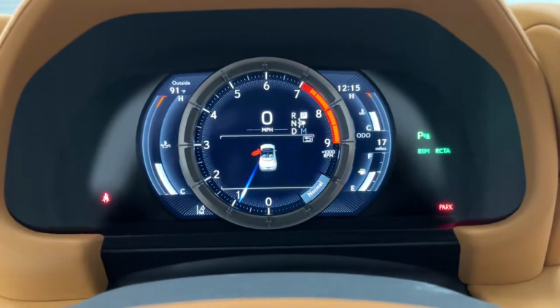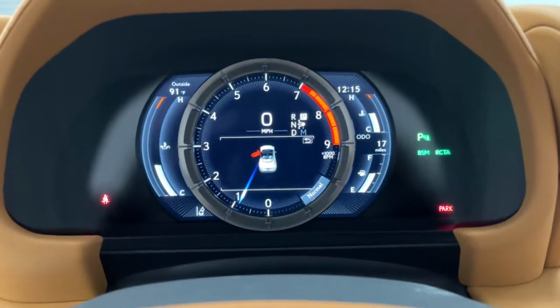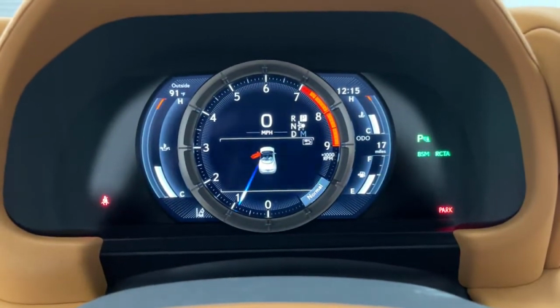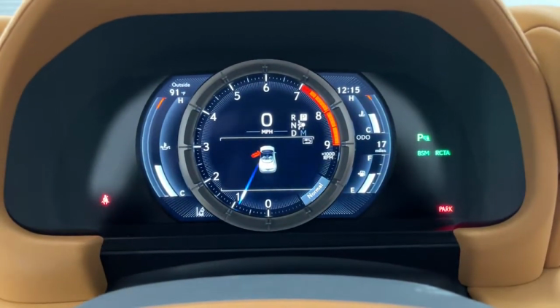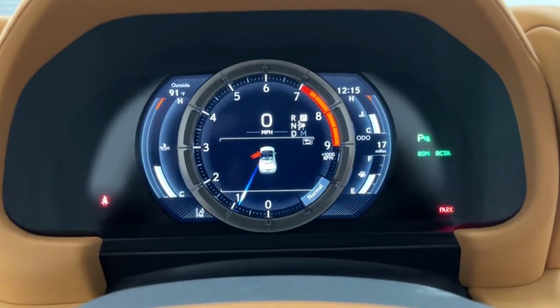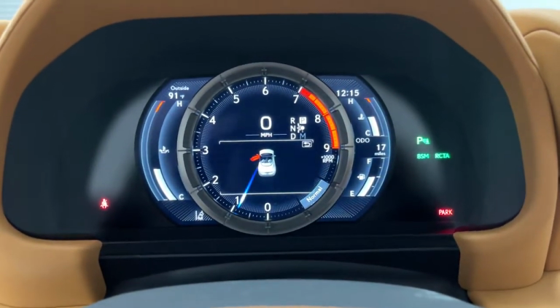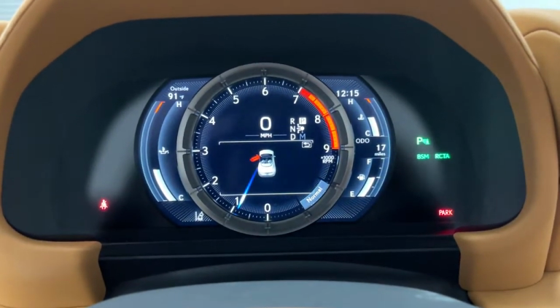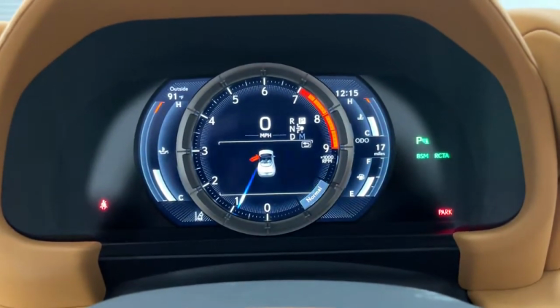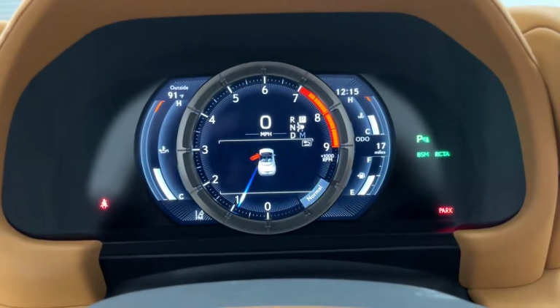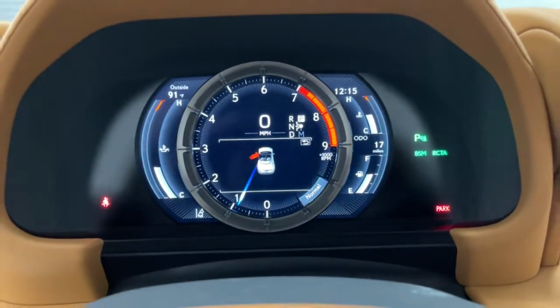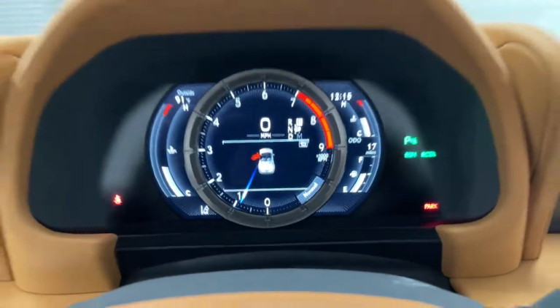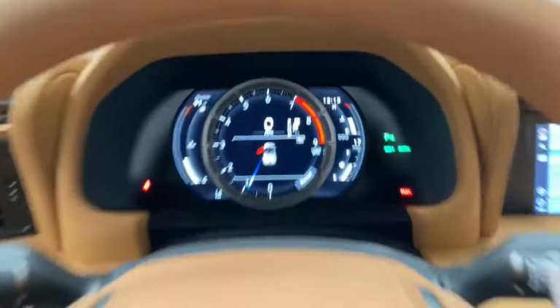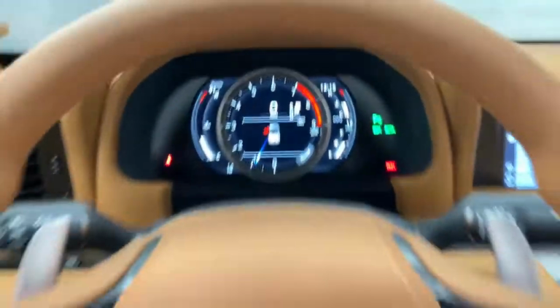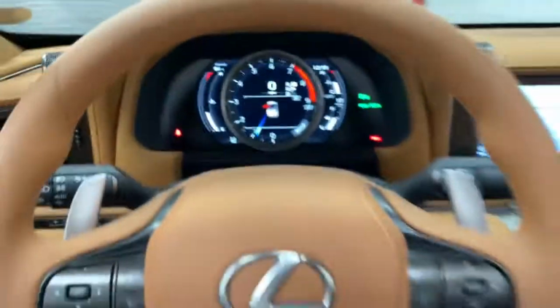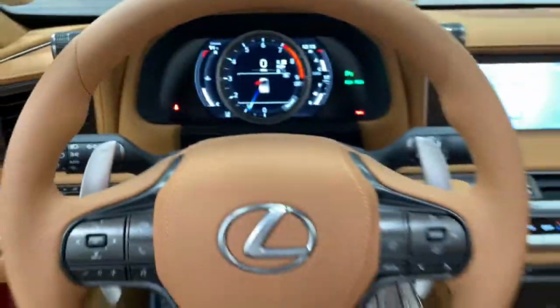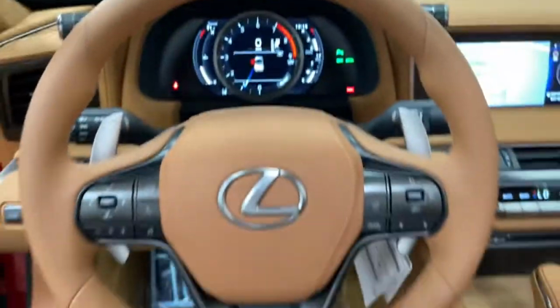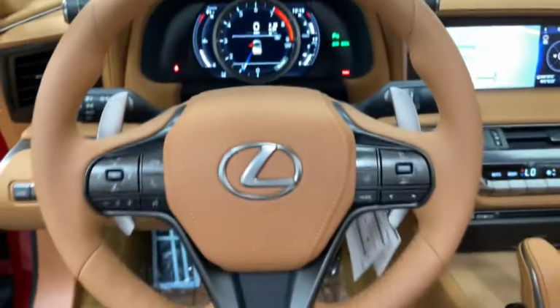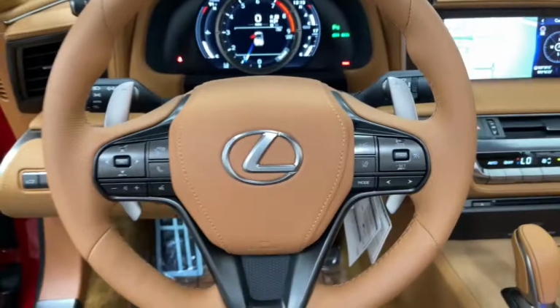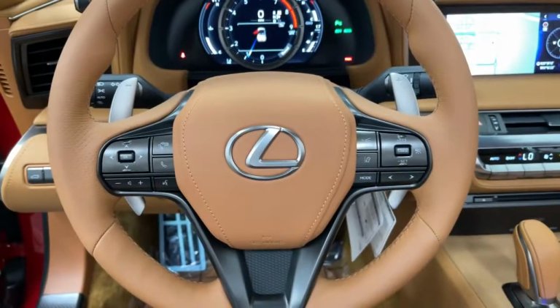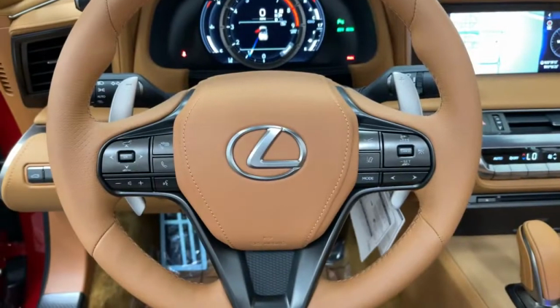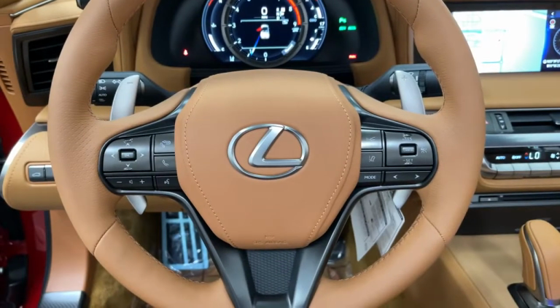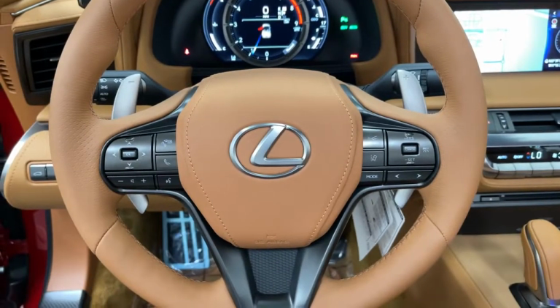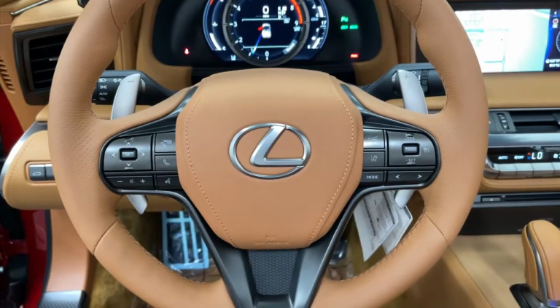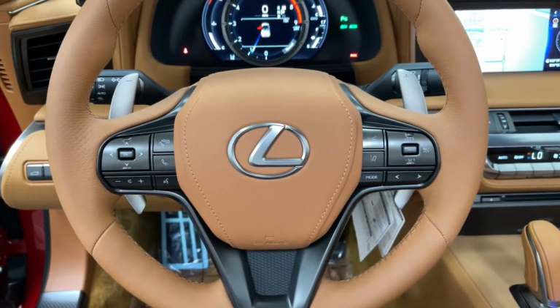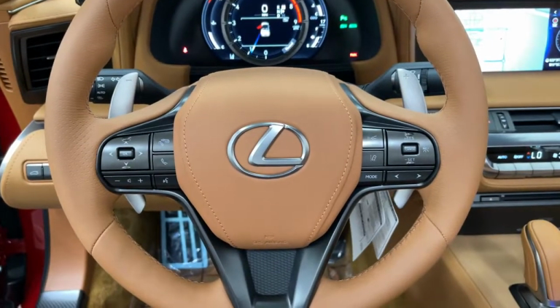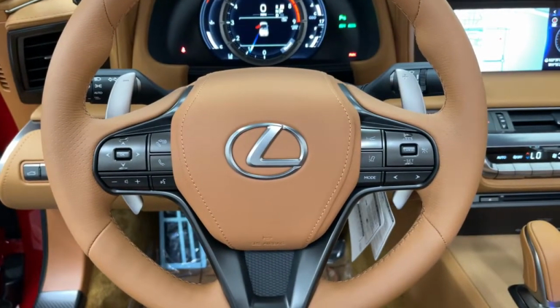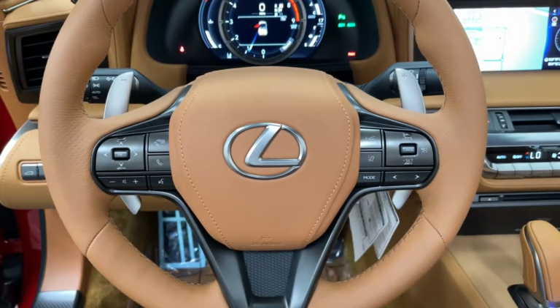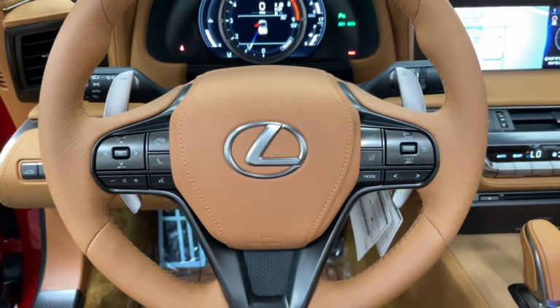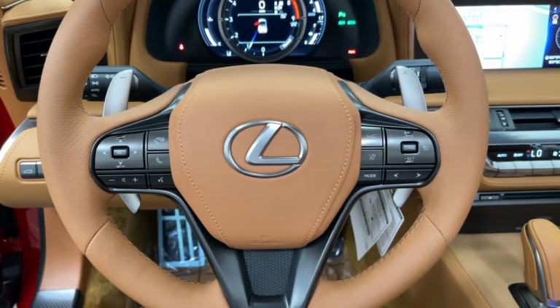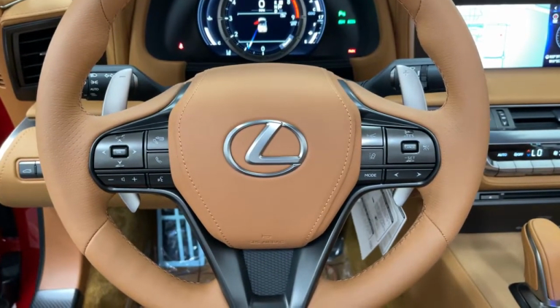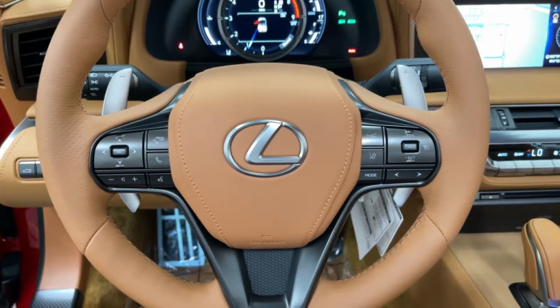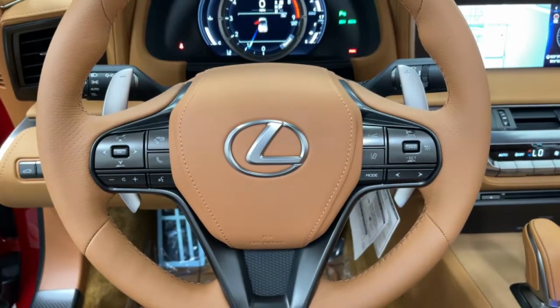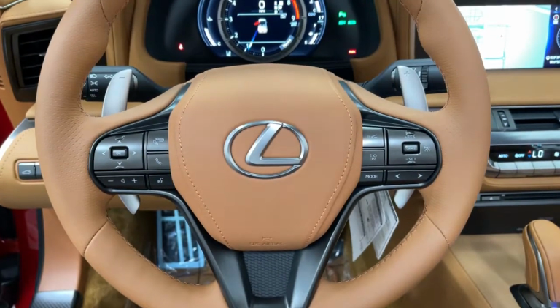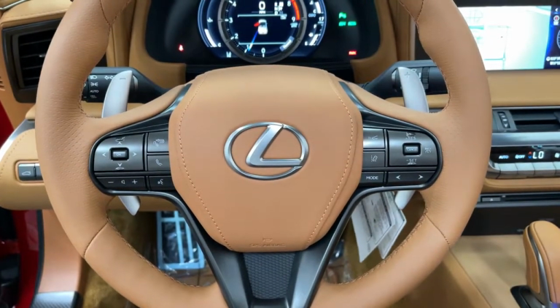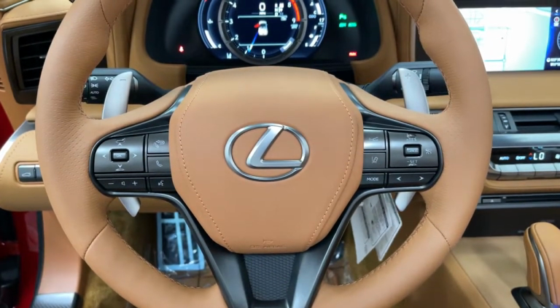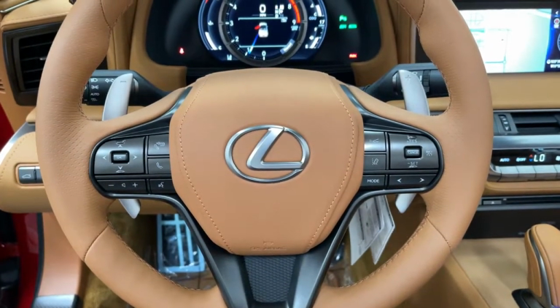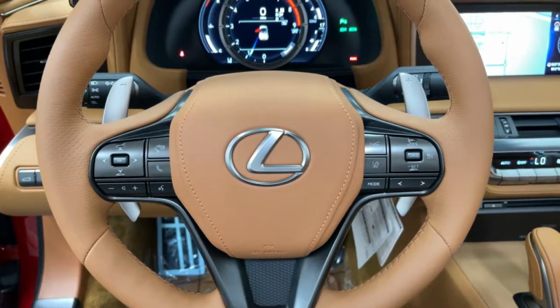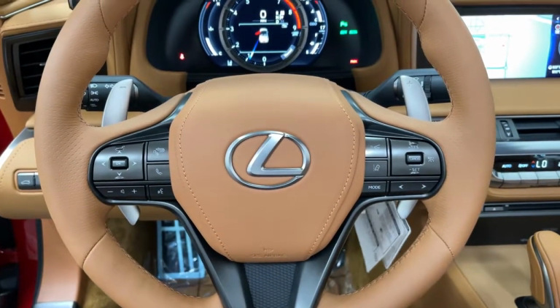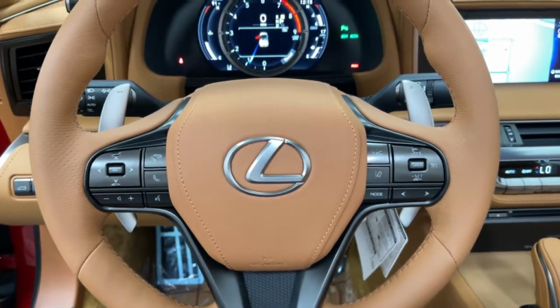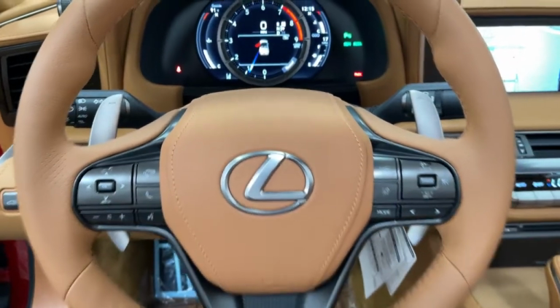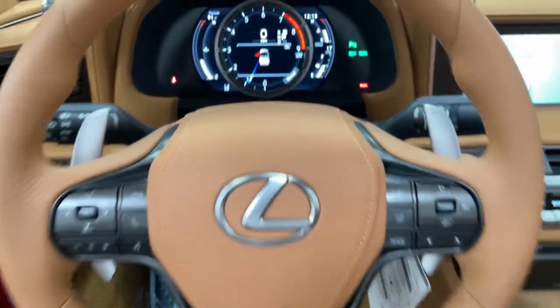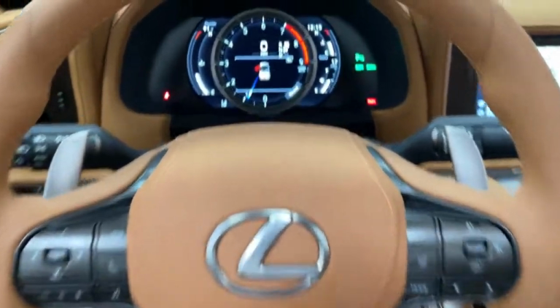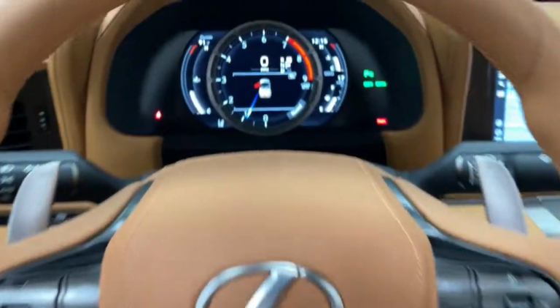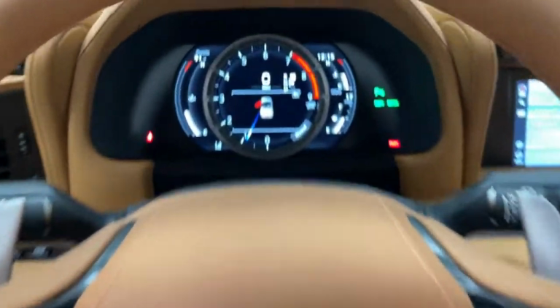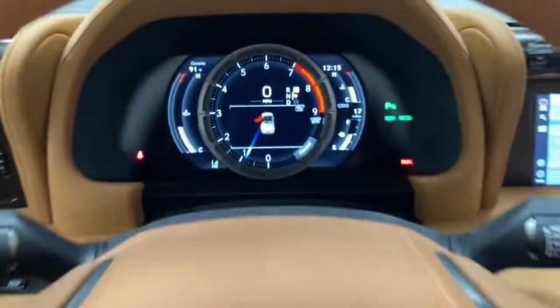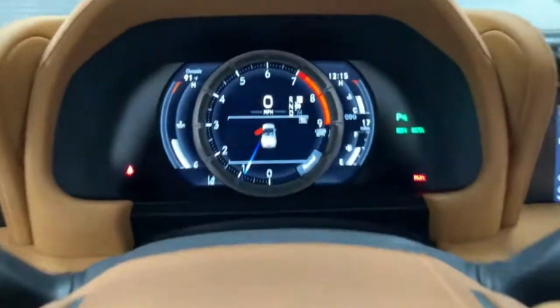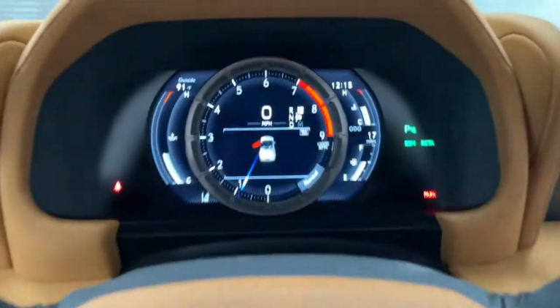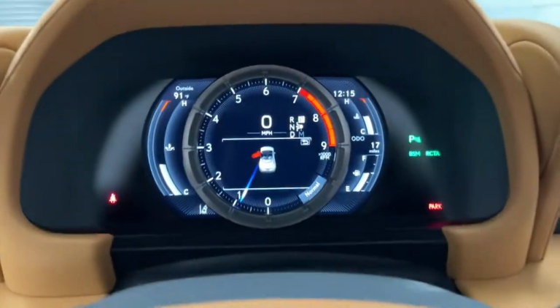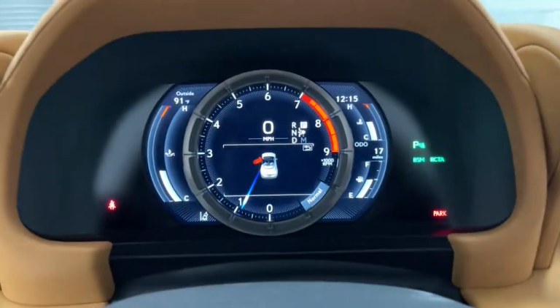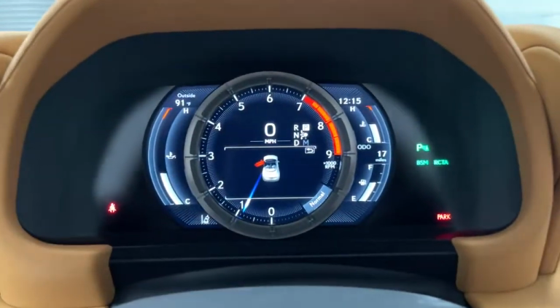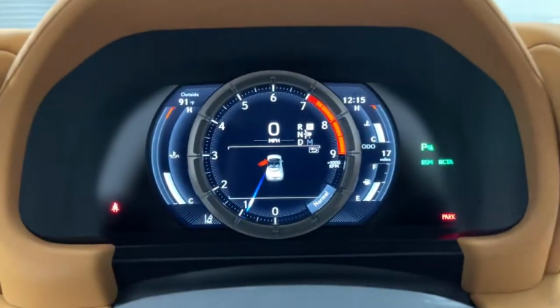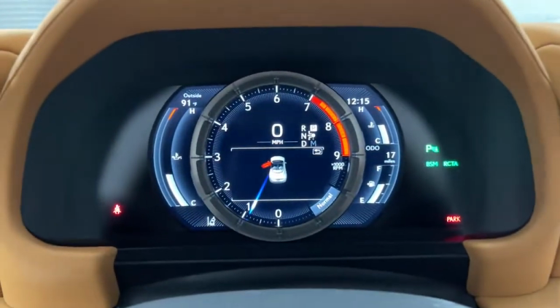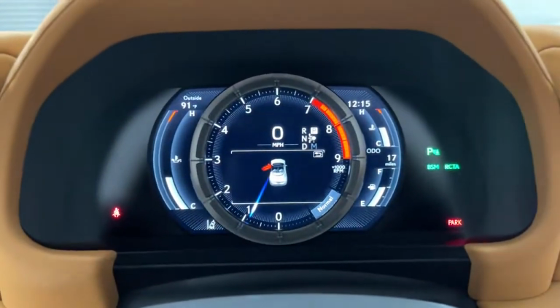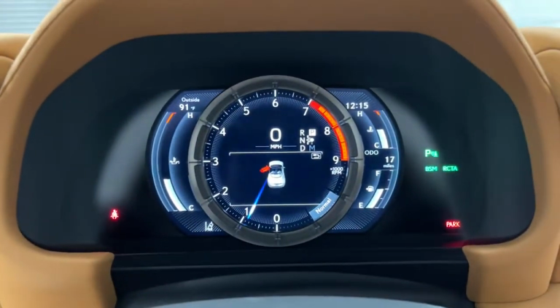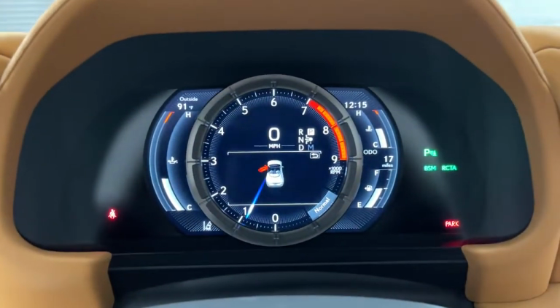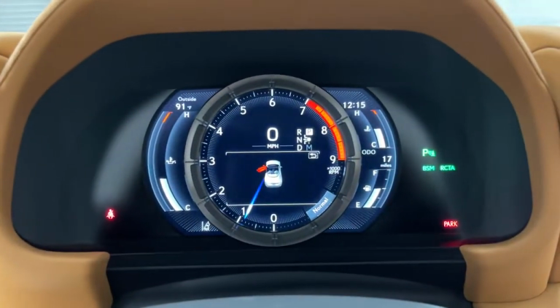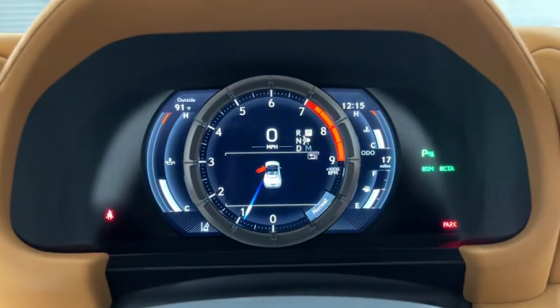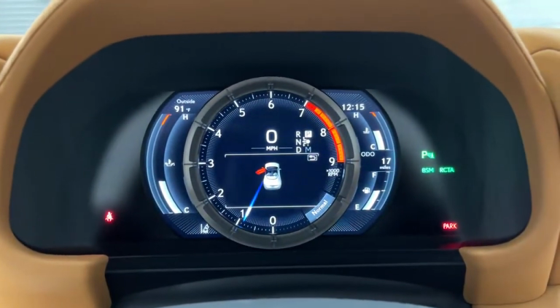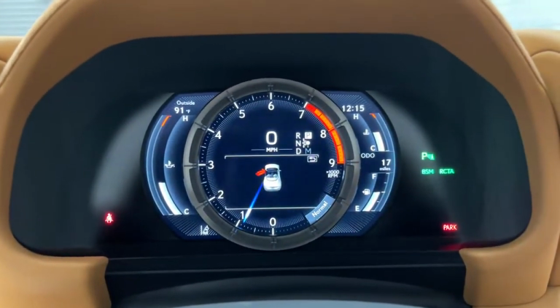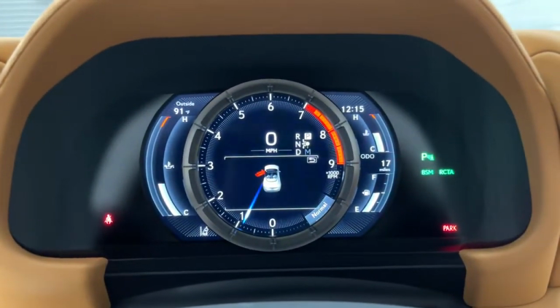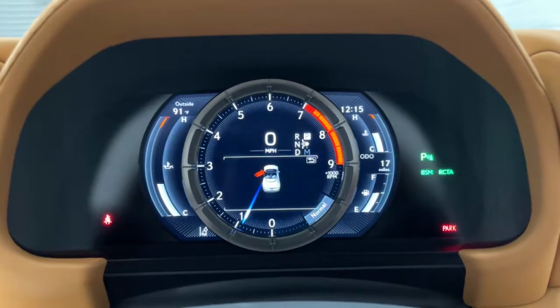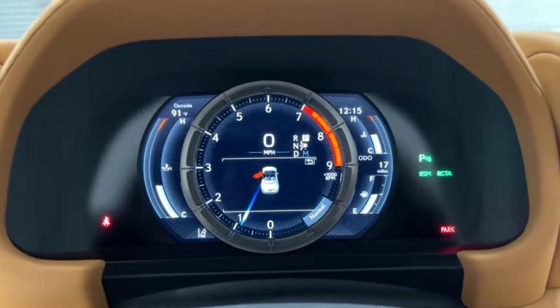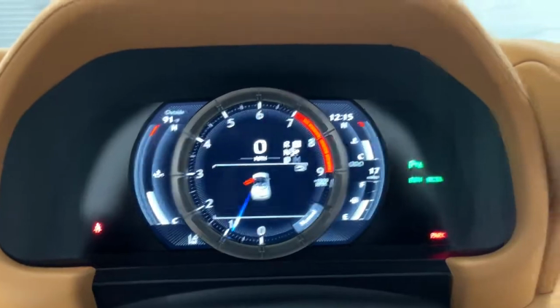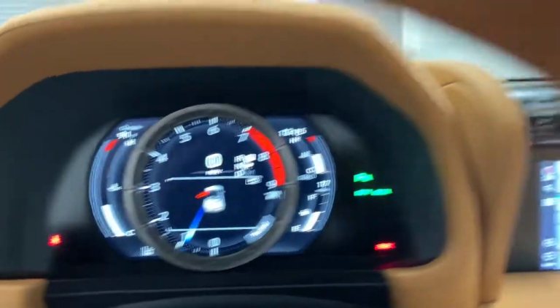Don't miss your opportunity to take the wheel of this thrilling LC. Our team will give you an outstanding test drive experience. Stop in today.